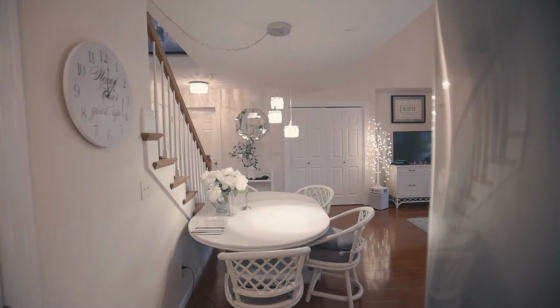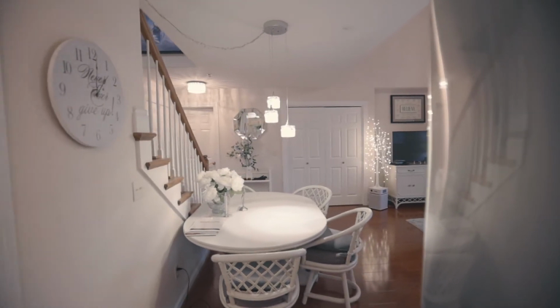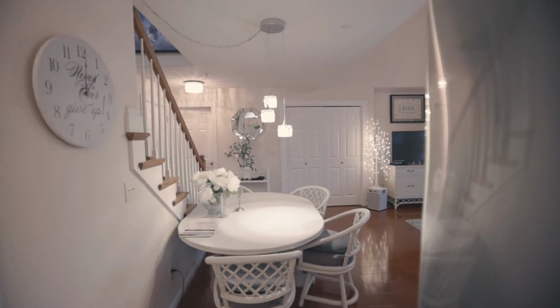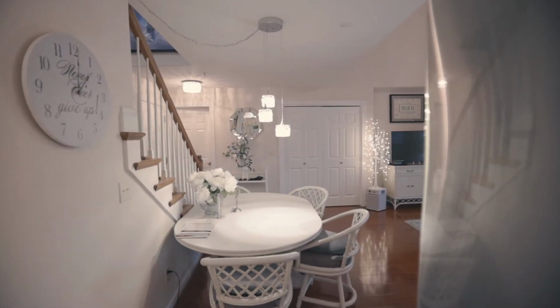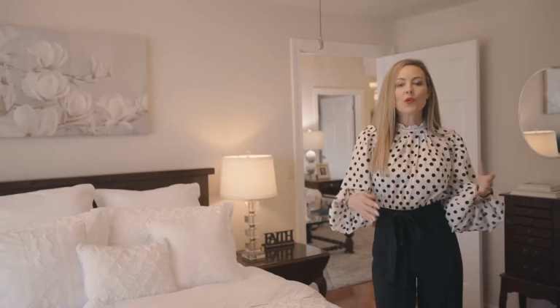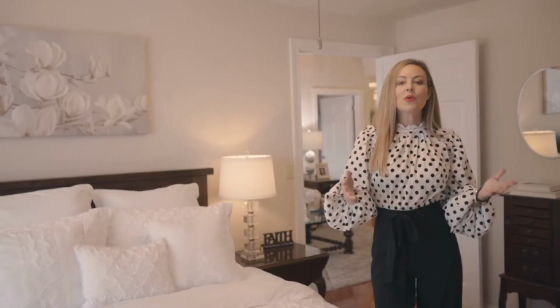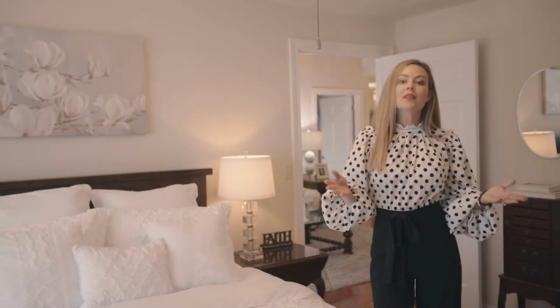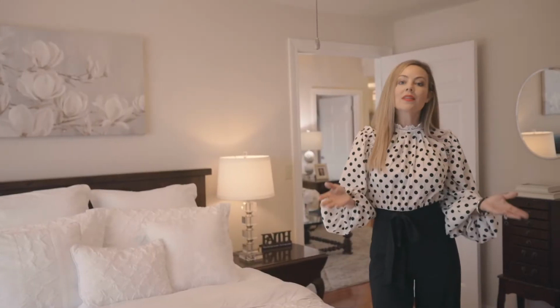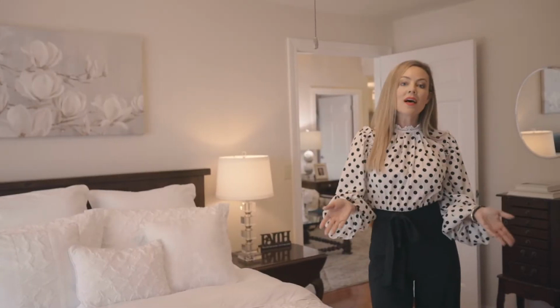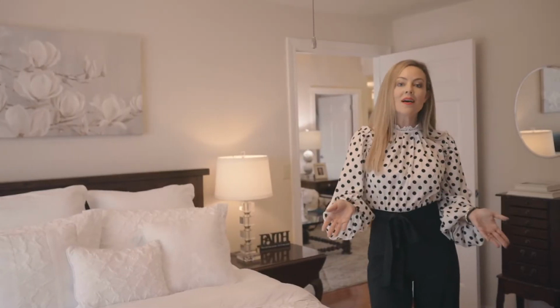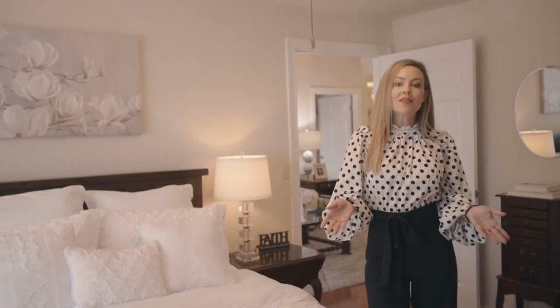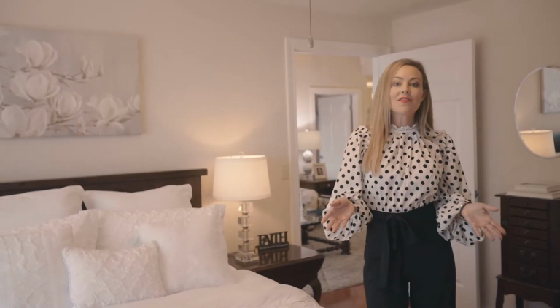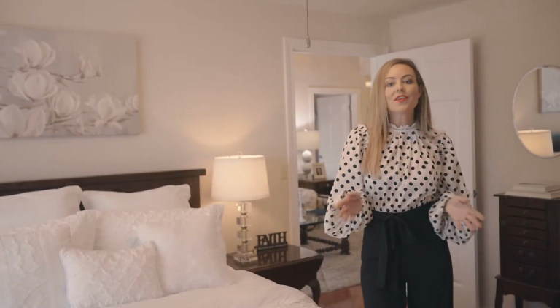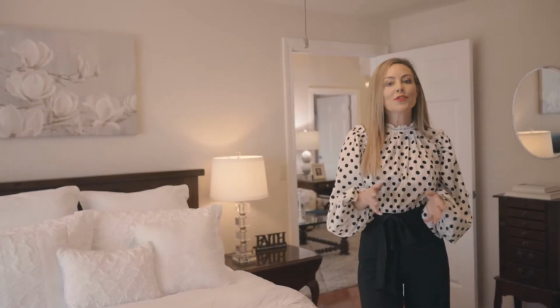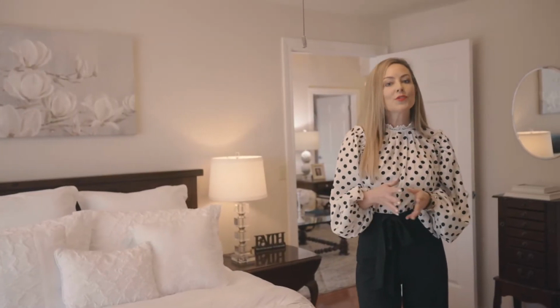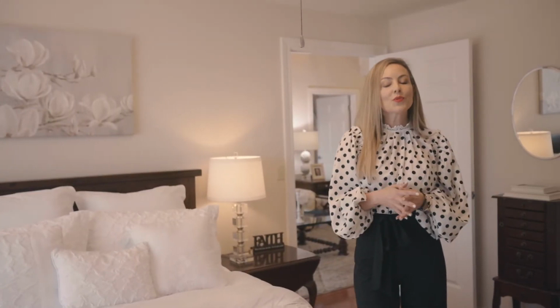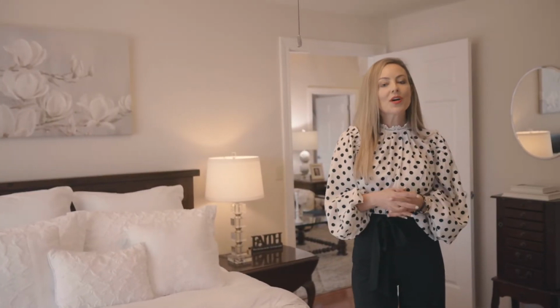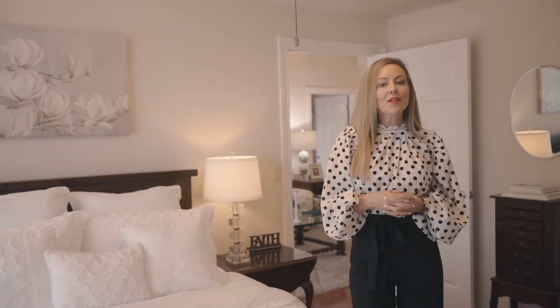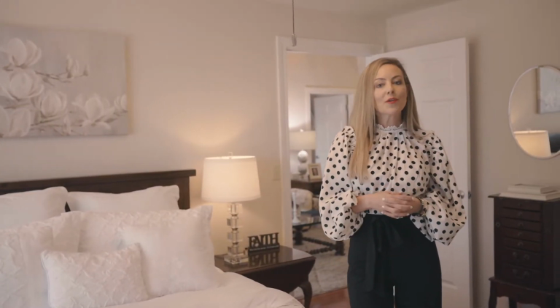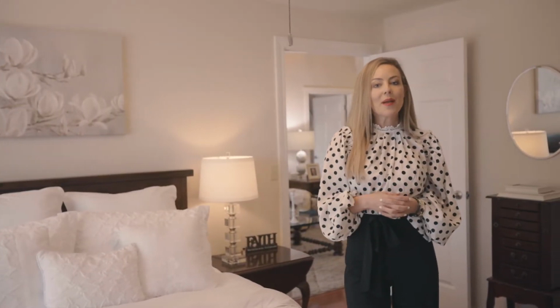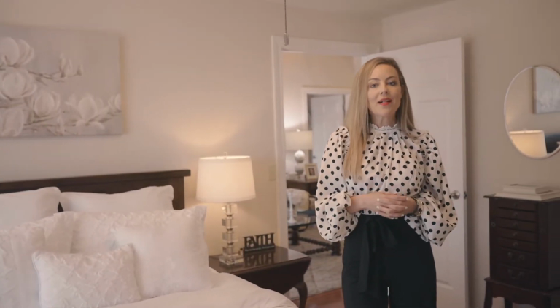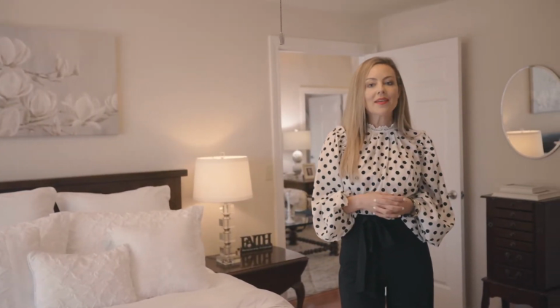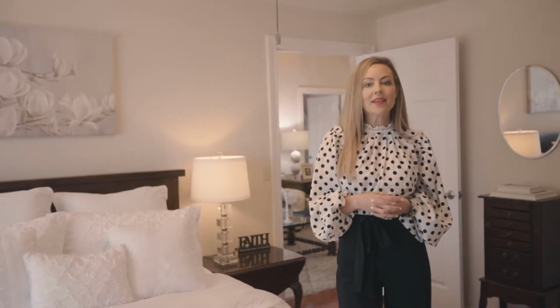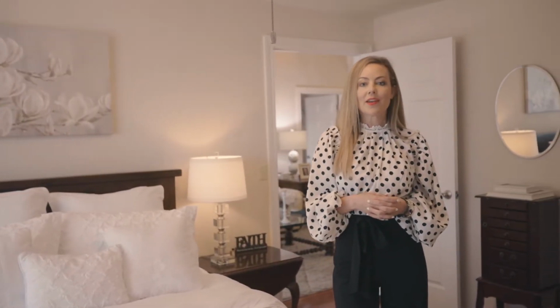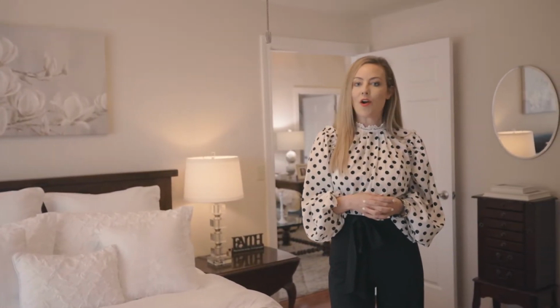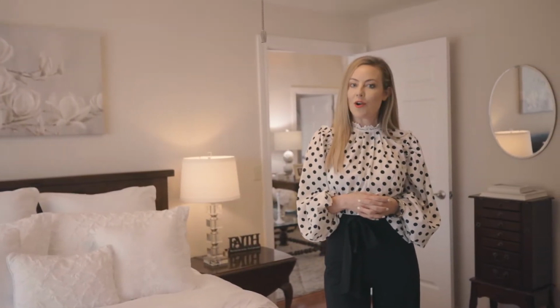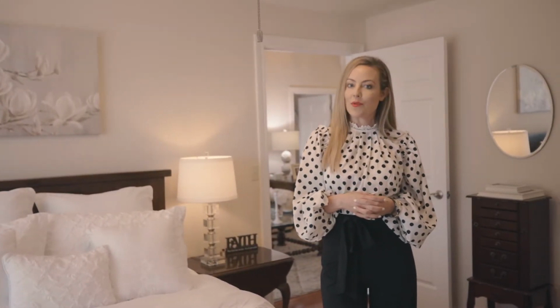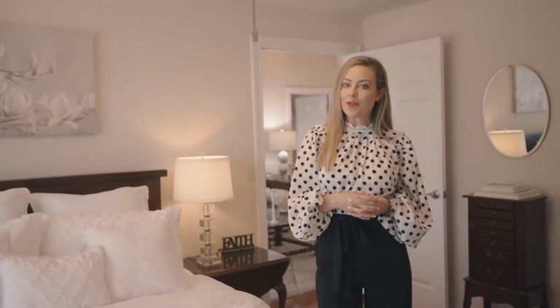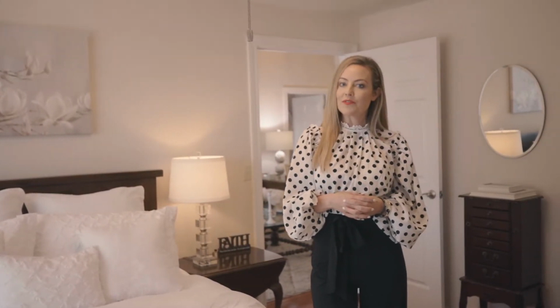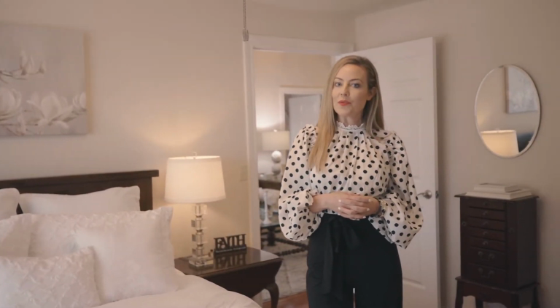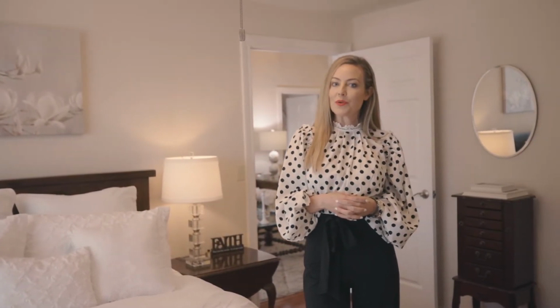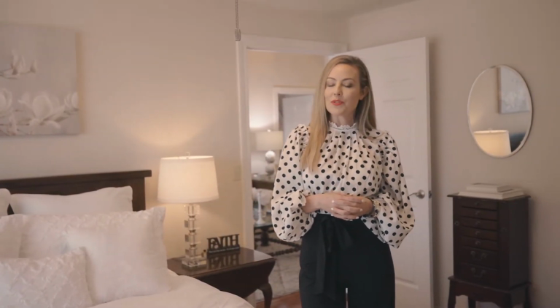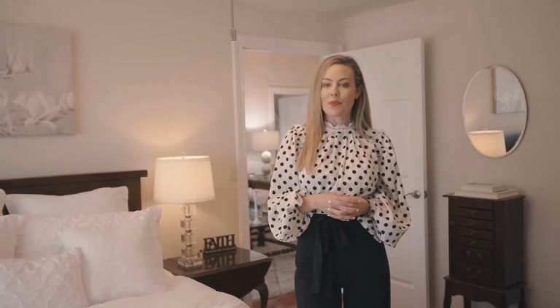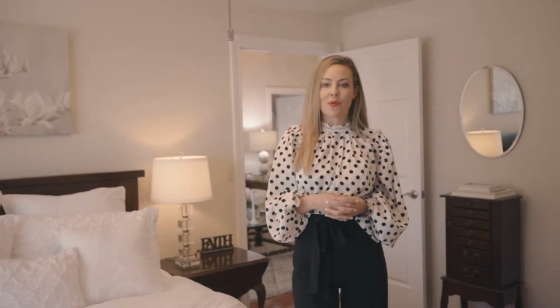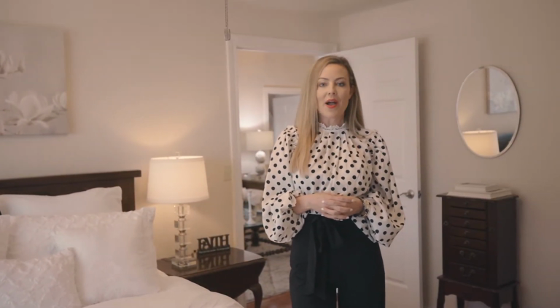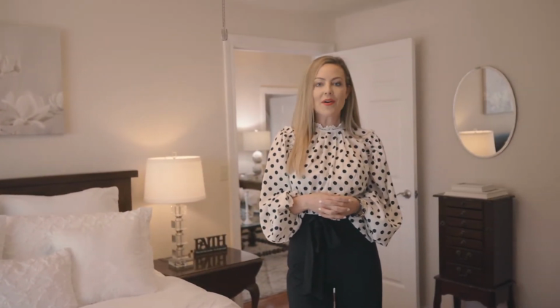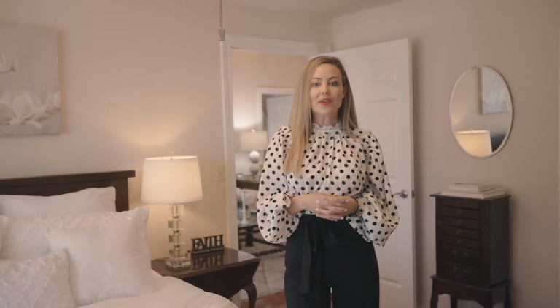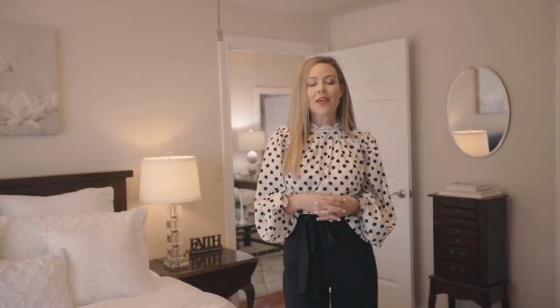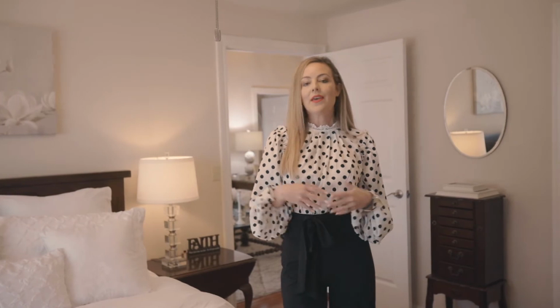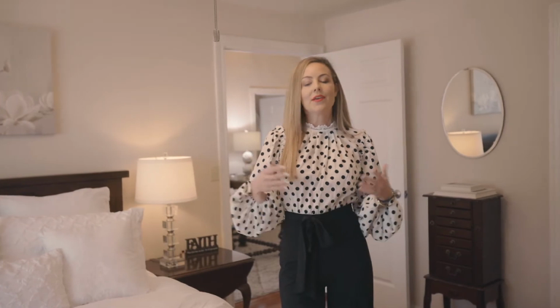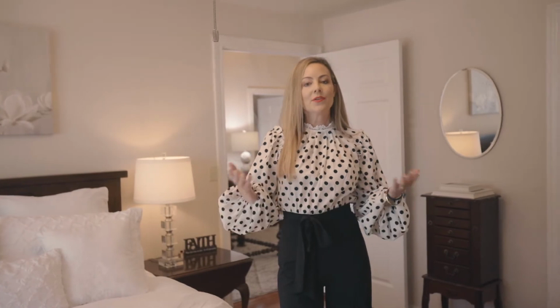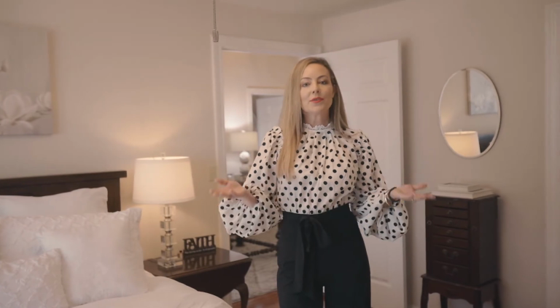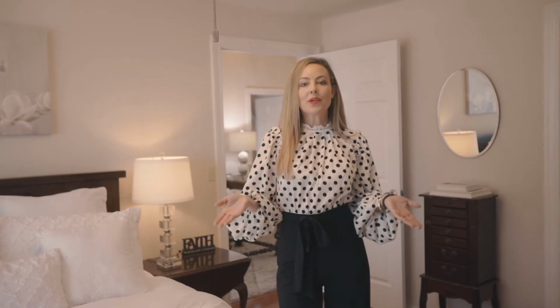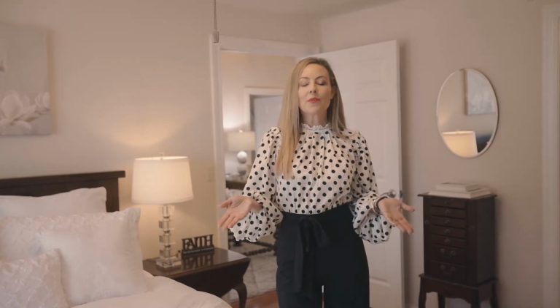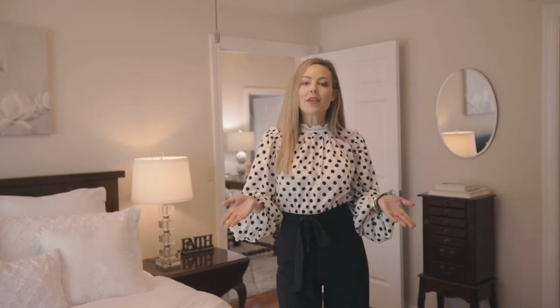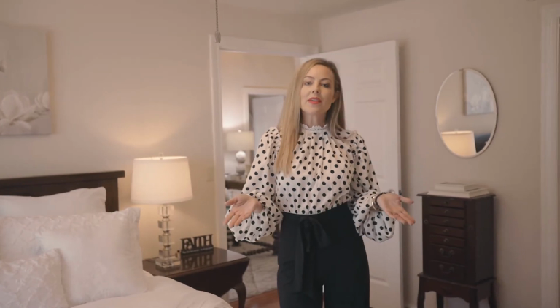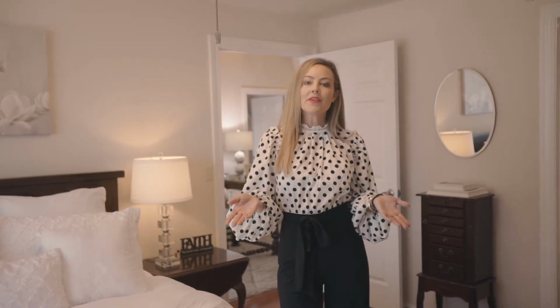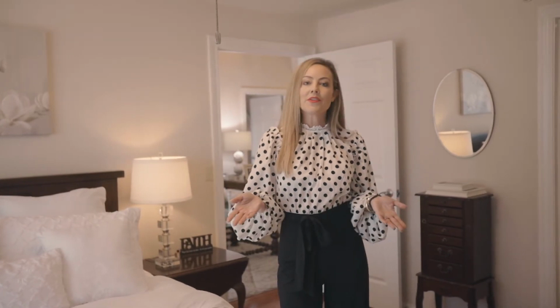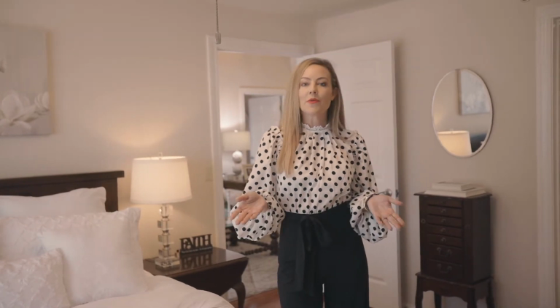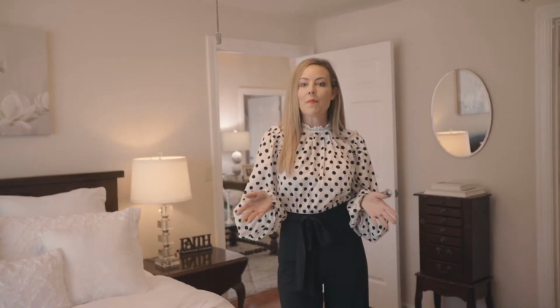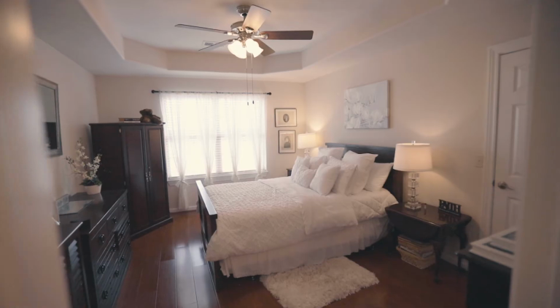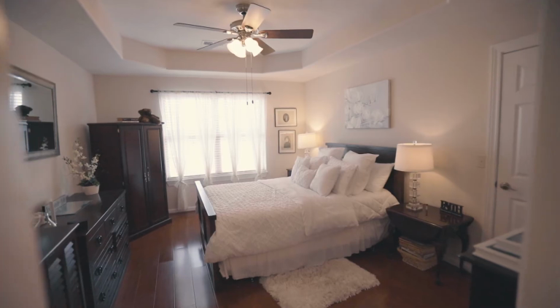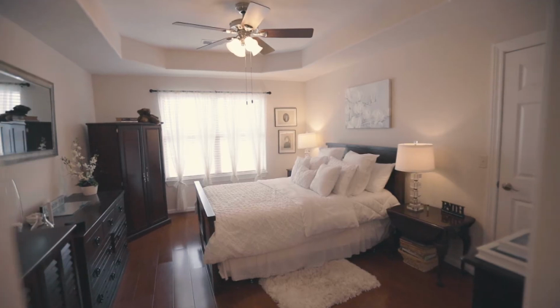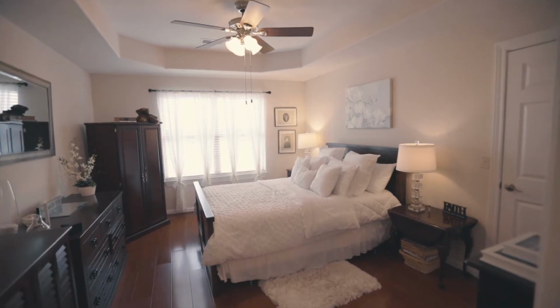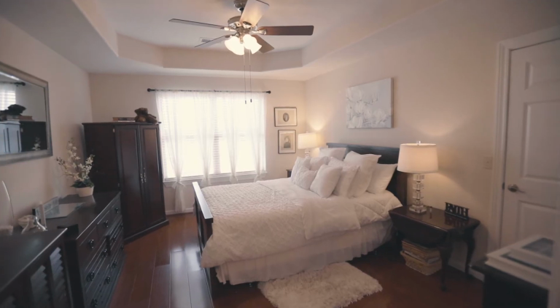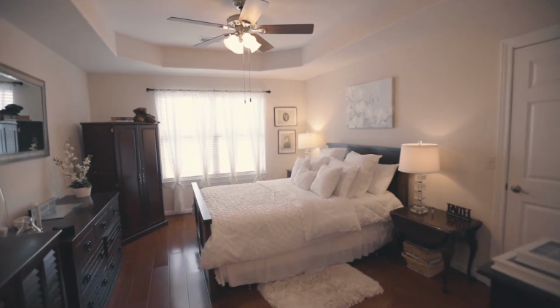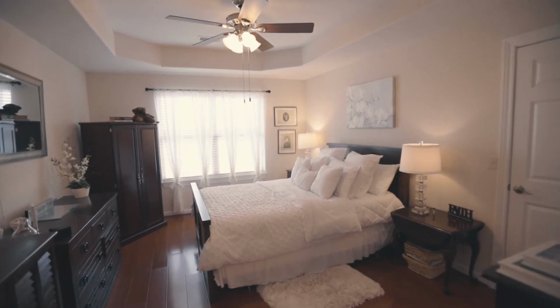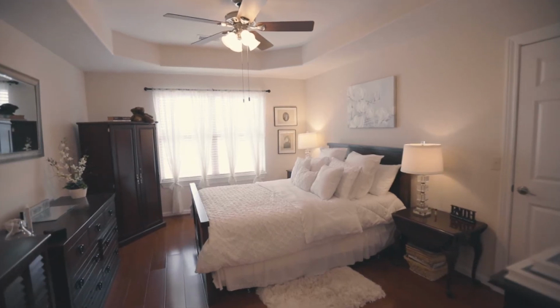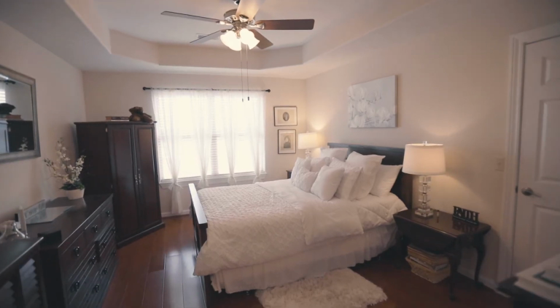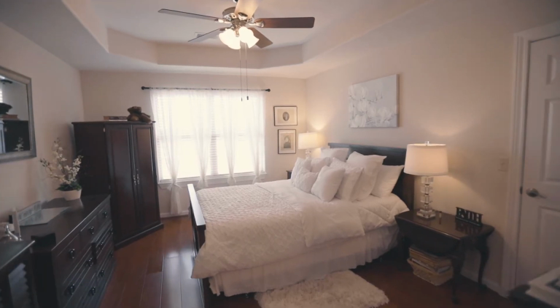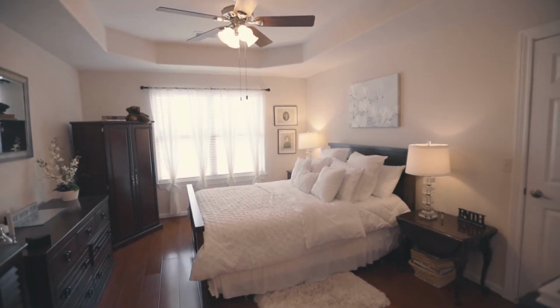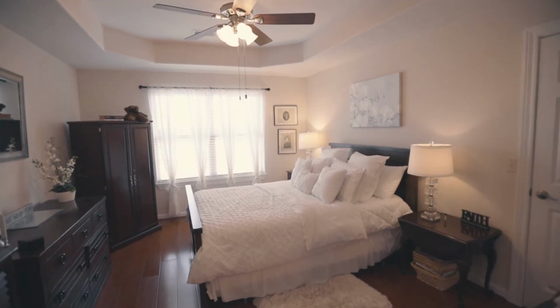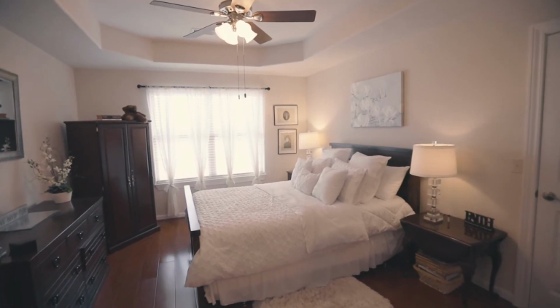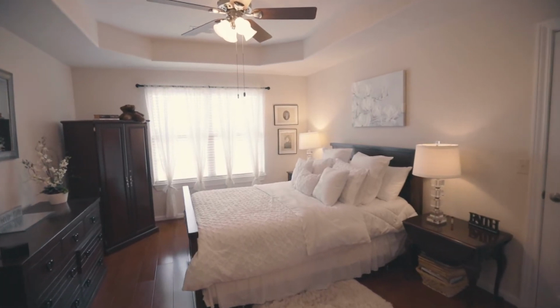You will love the neutral color palette and hardwood floors throughout, including right here in your master bedroom dream retreat.